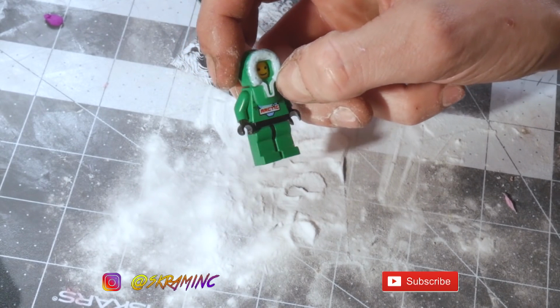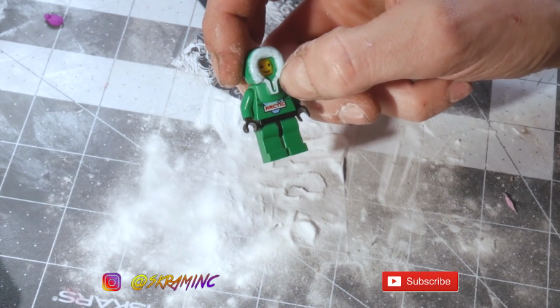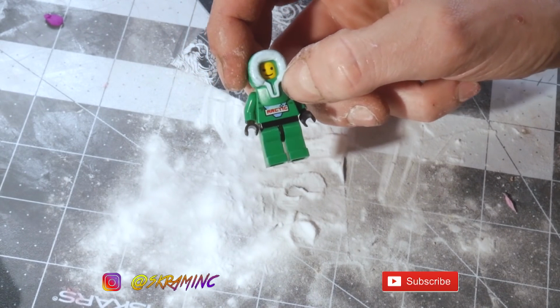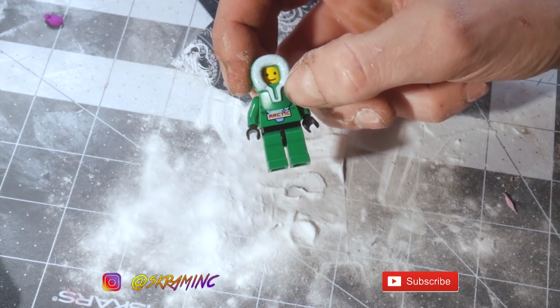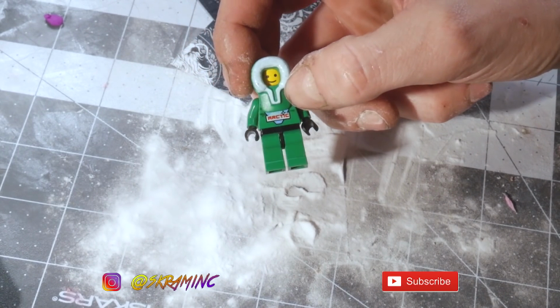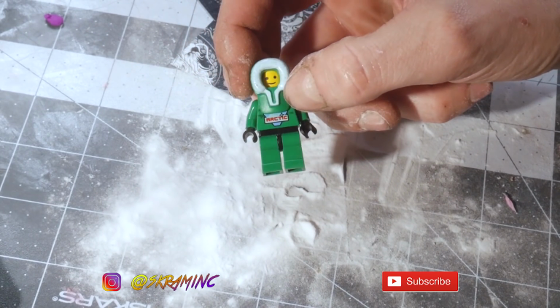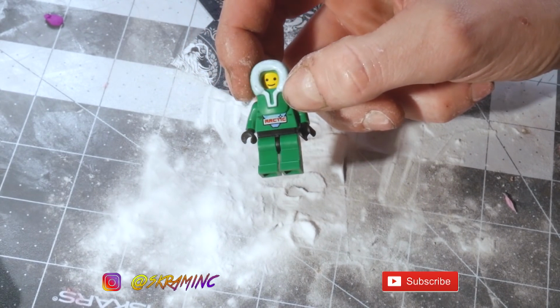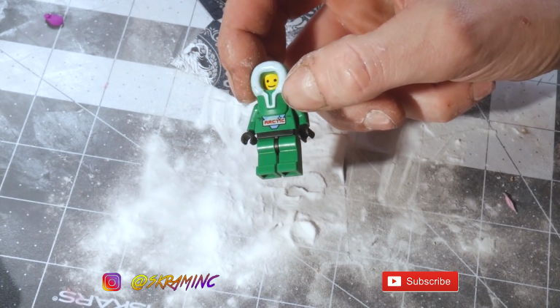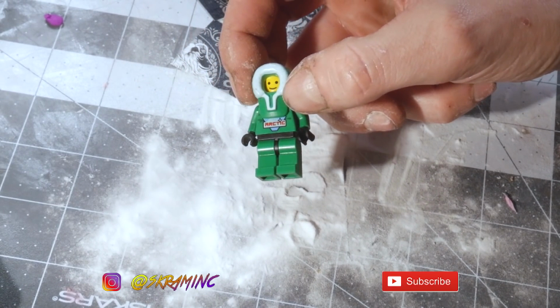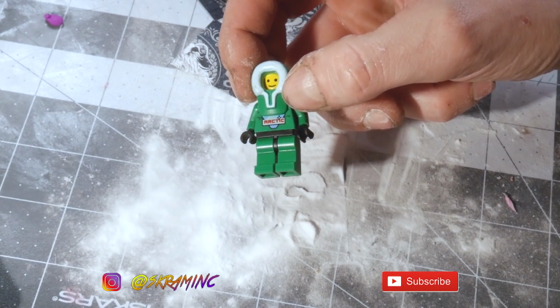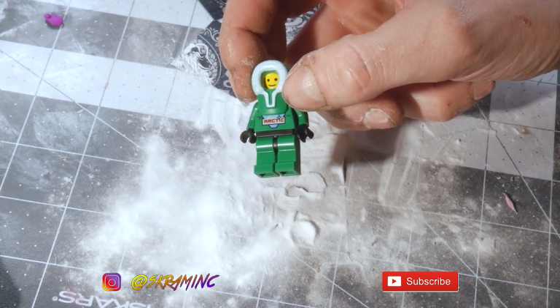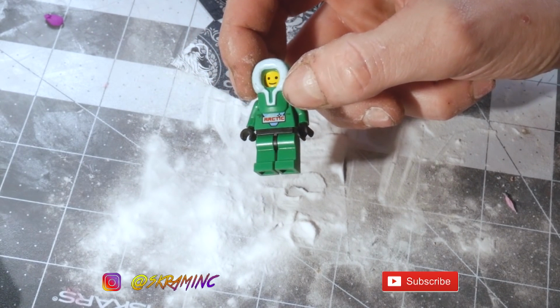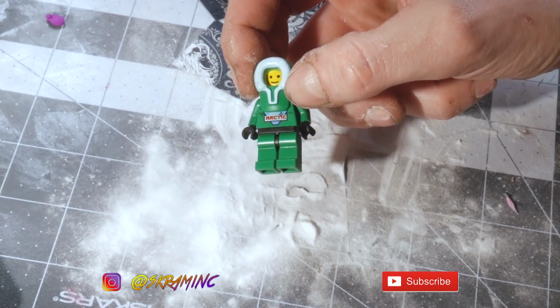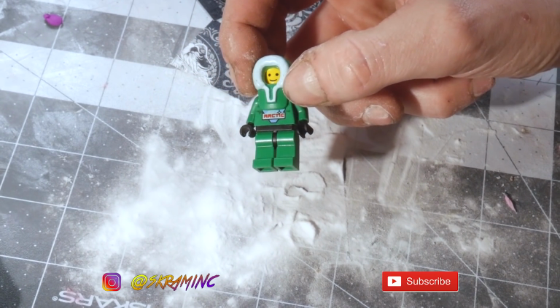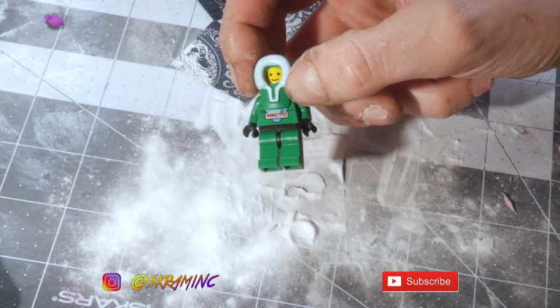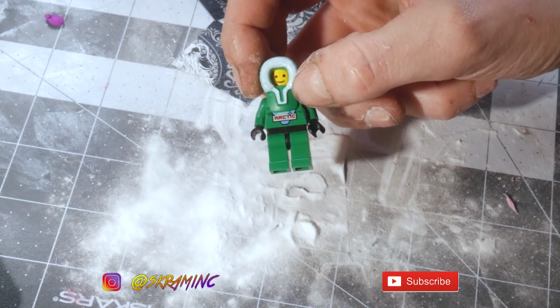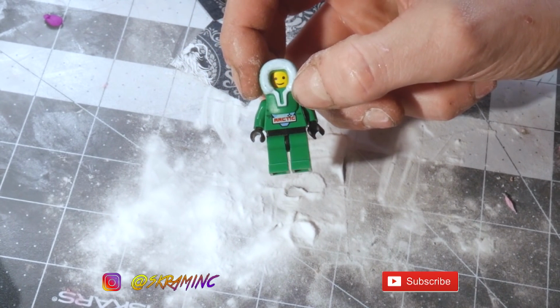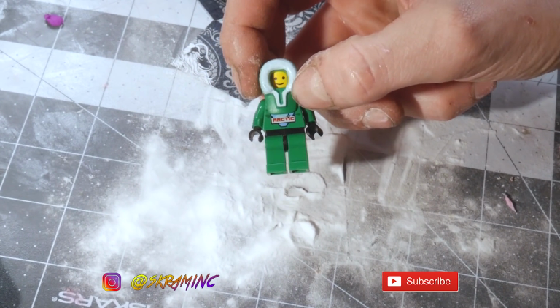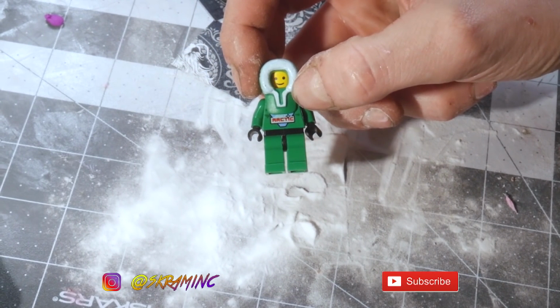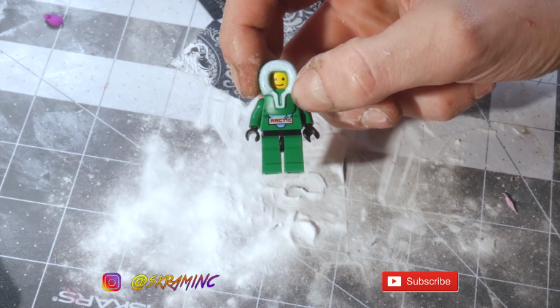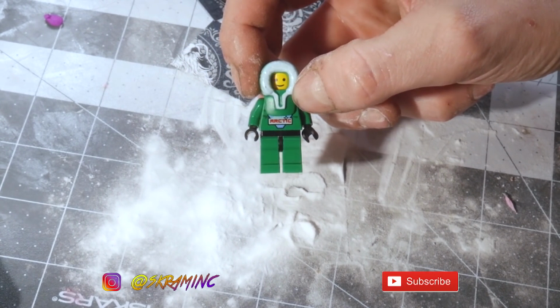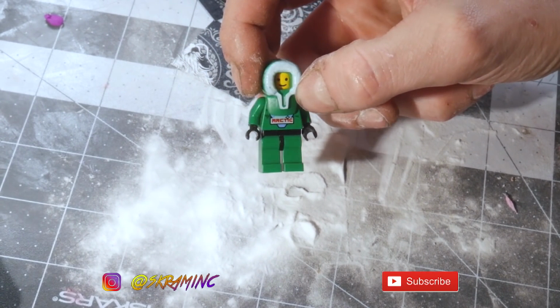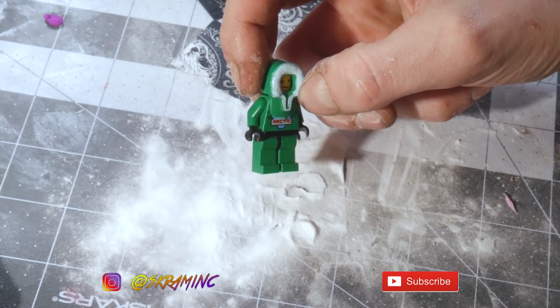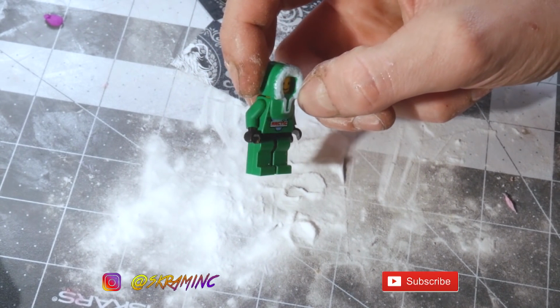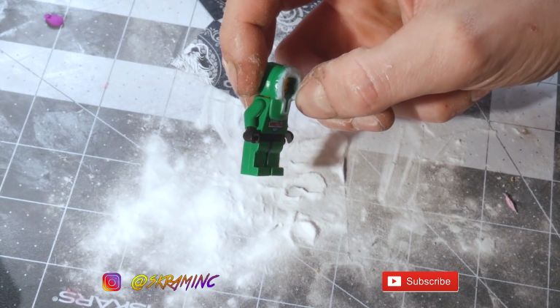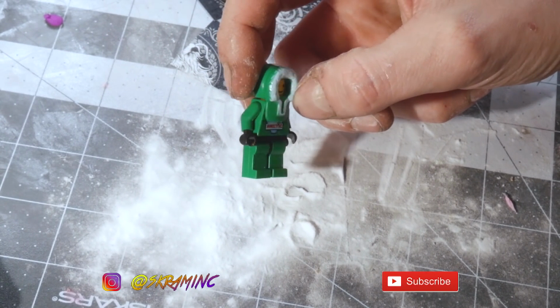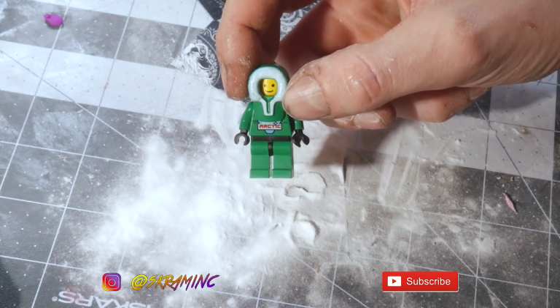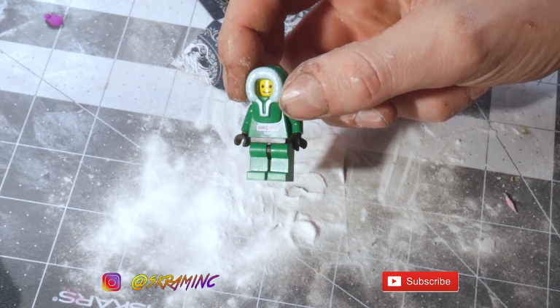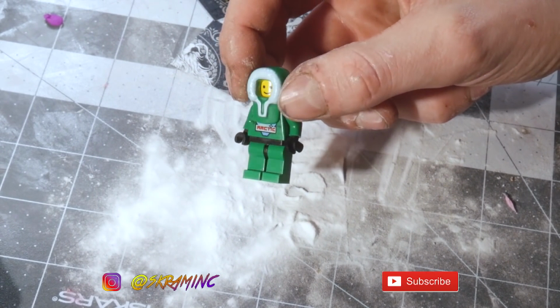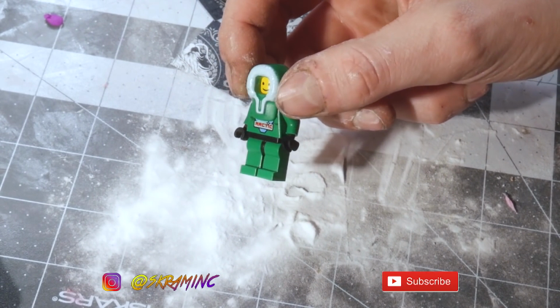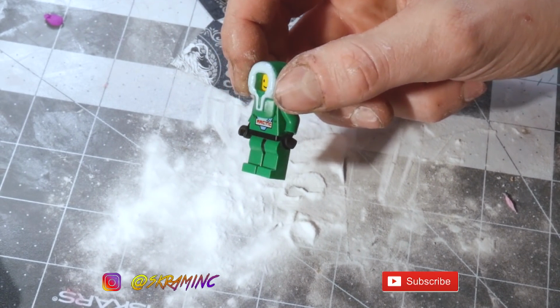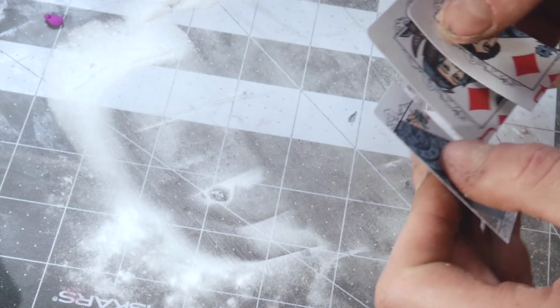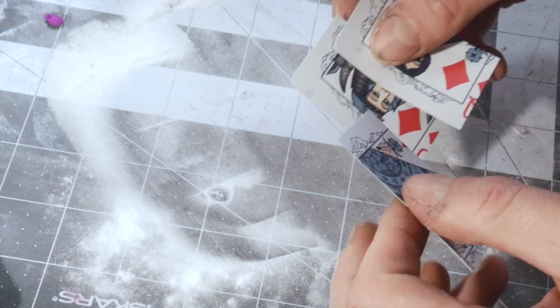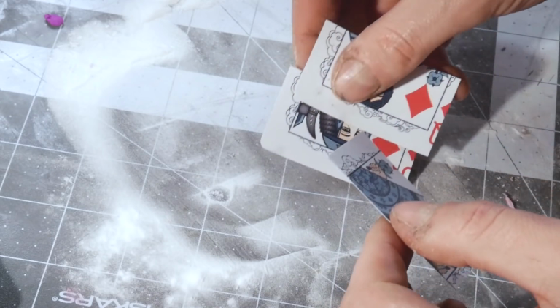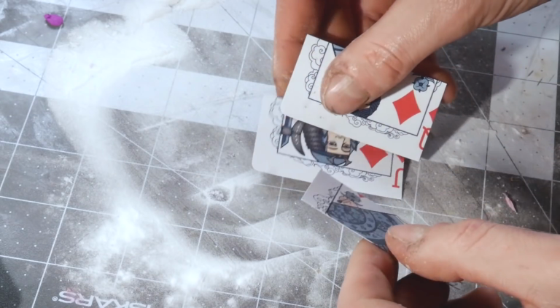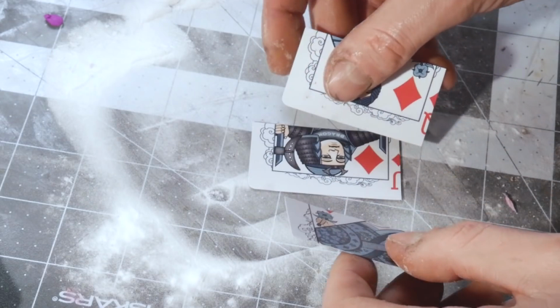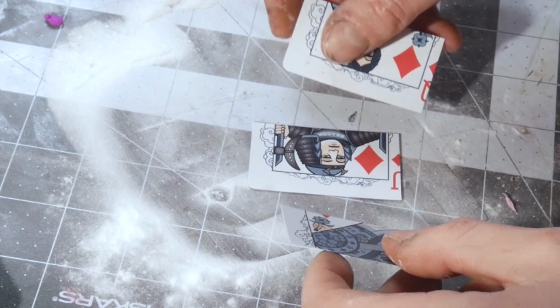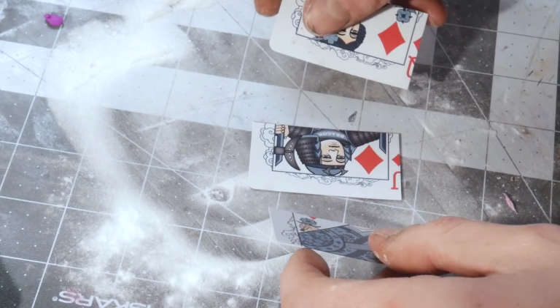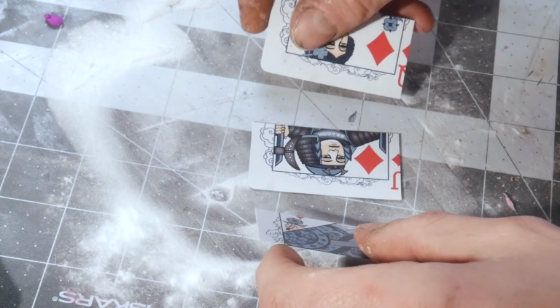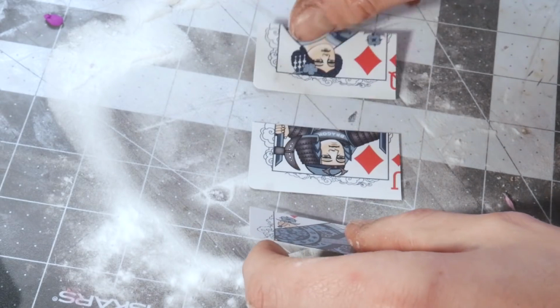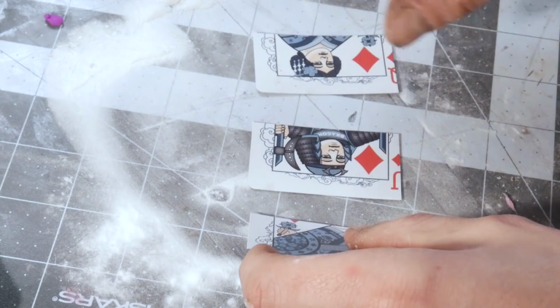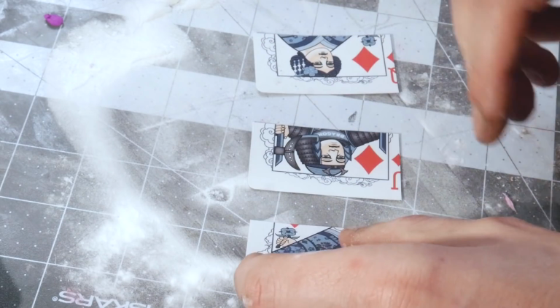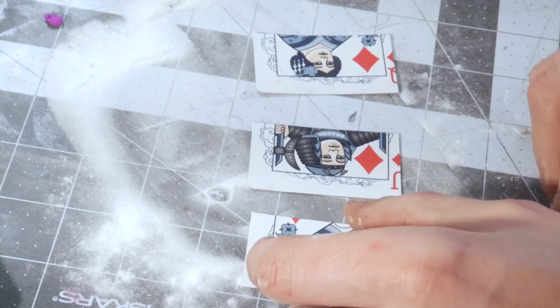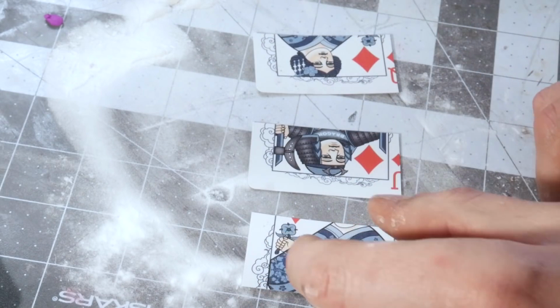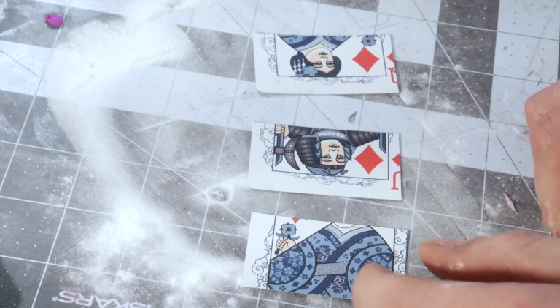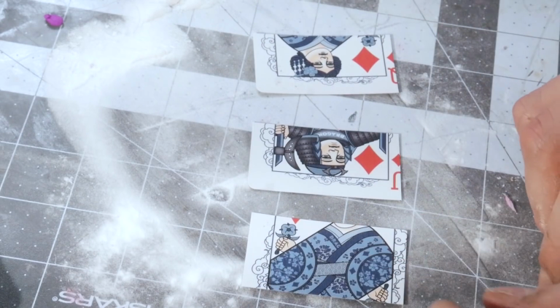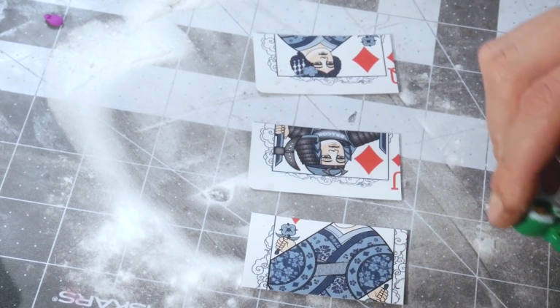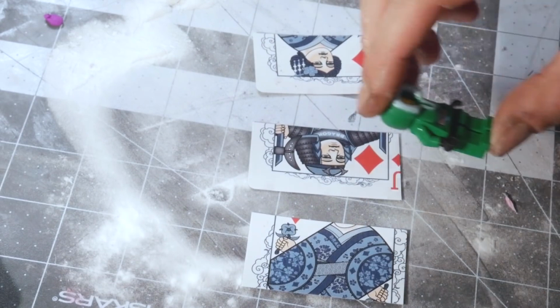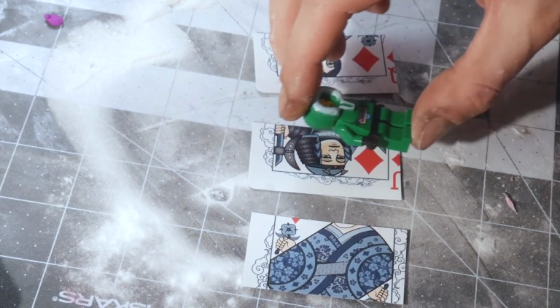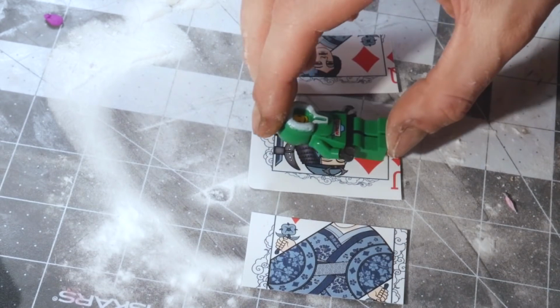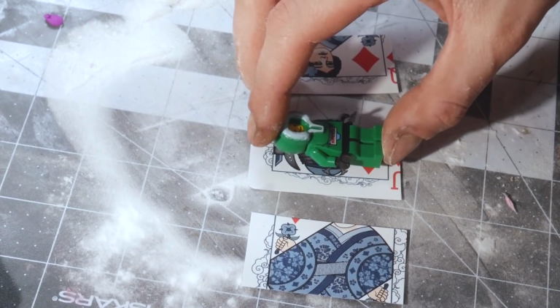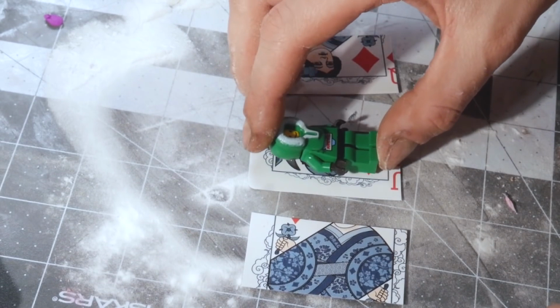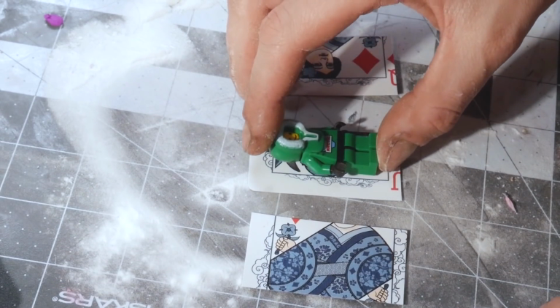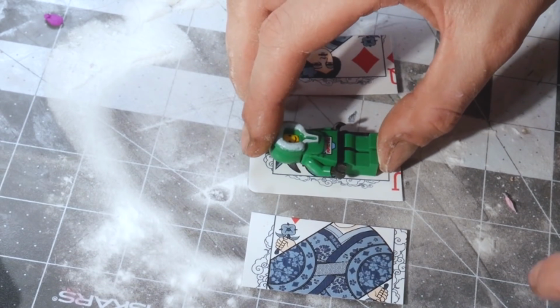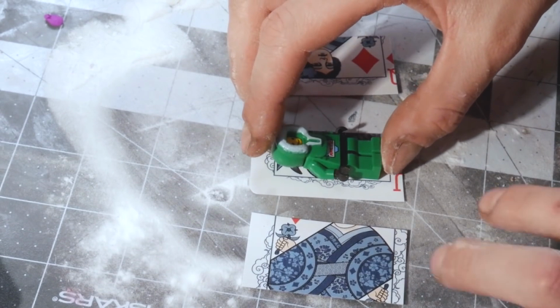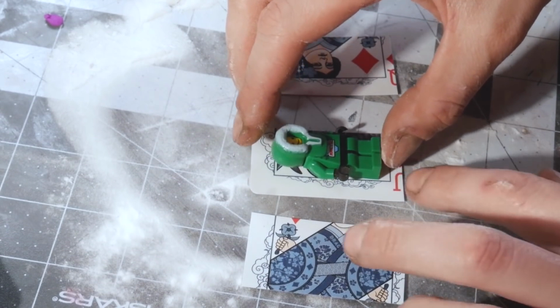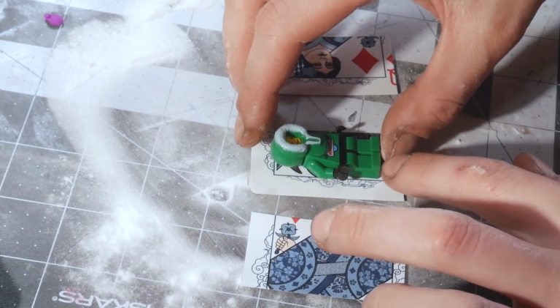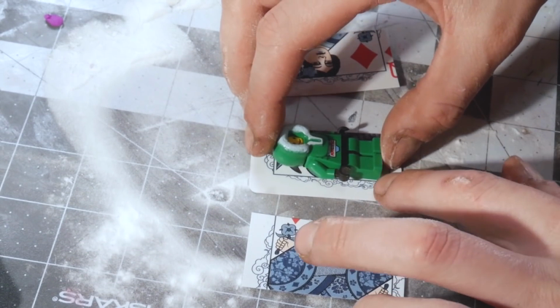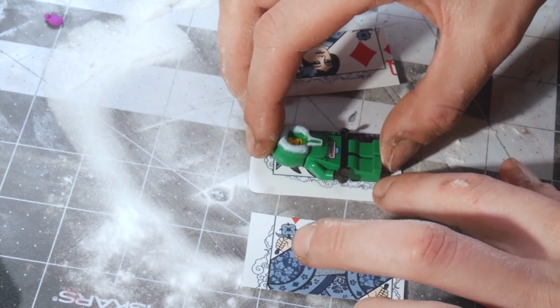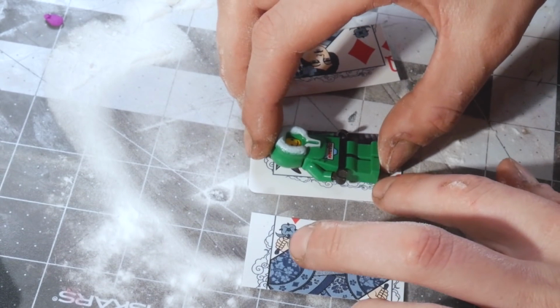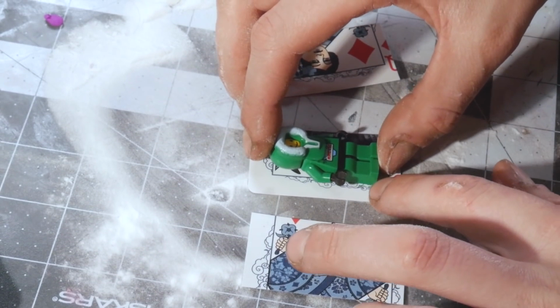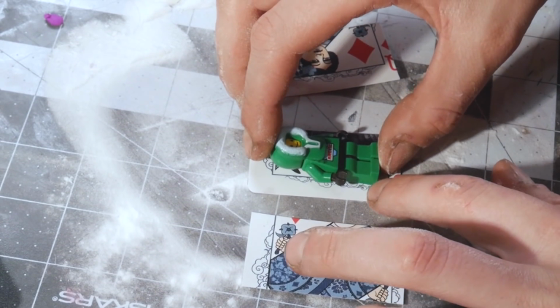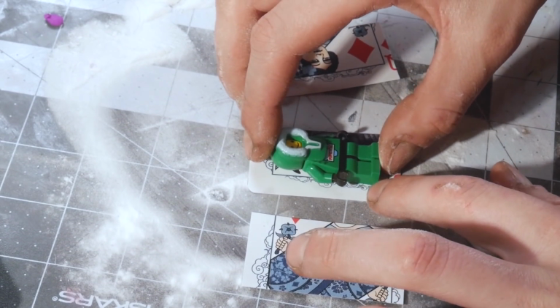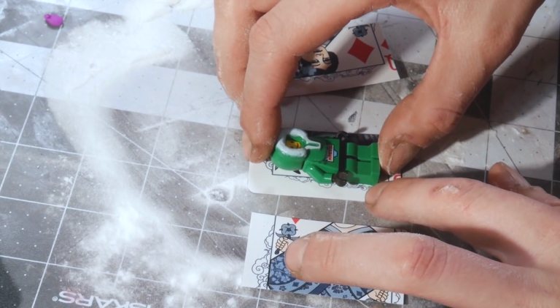In this video we're going to make silicone rubber molds, wax duplicates, and cast bronze copies of Lego Star Wars minifigs.